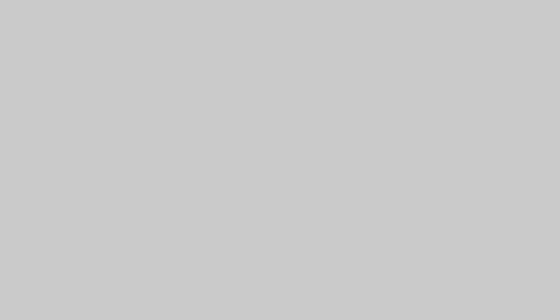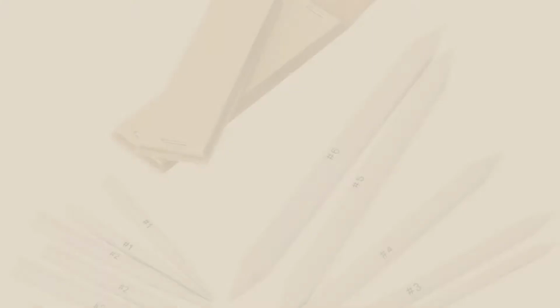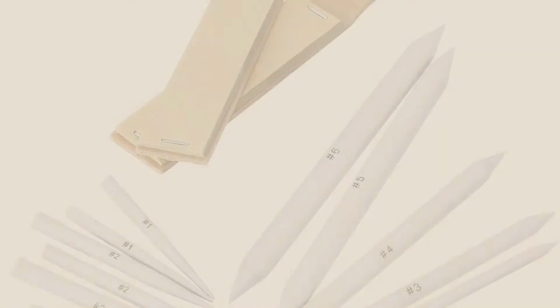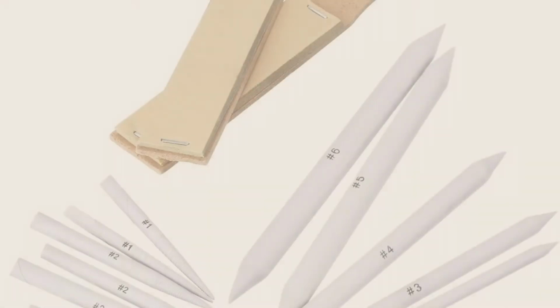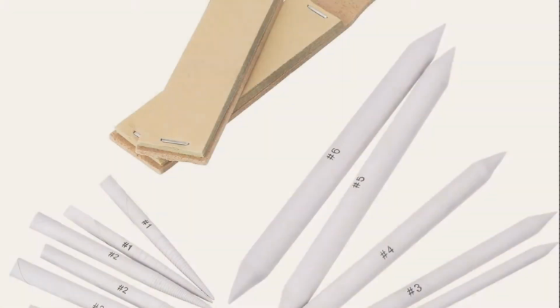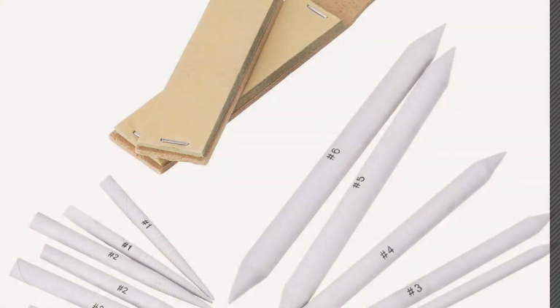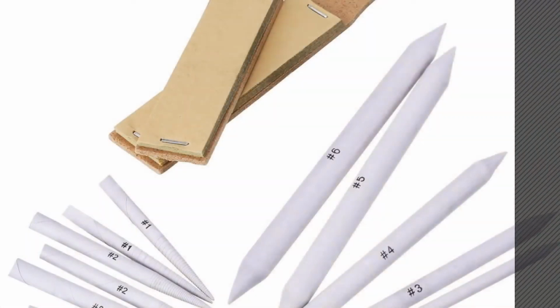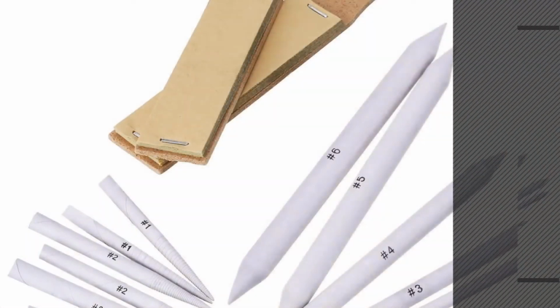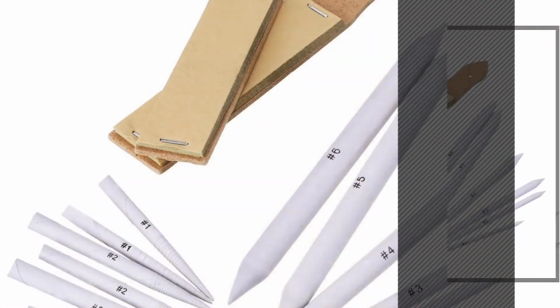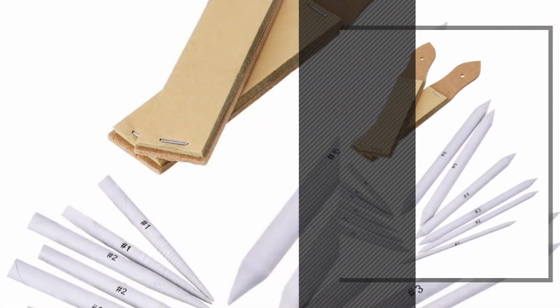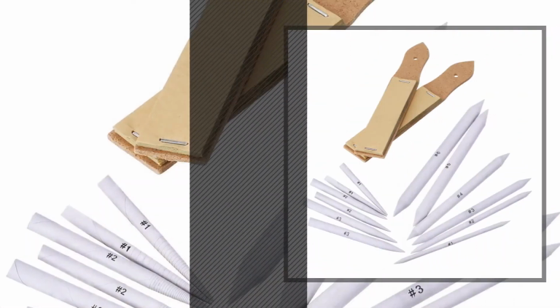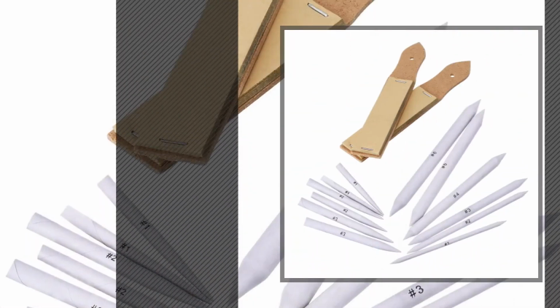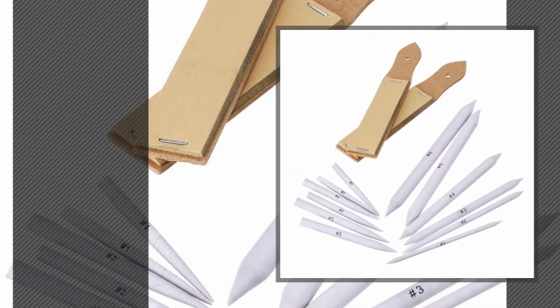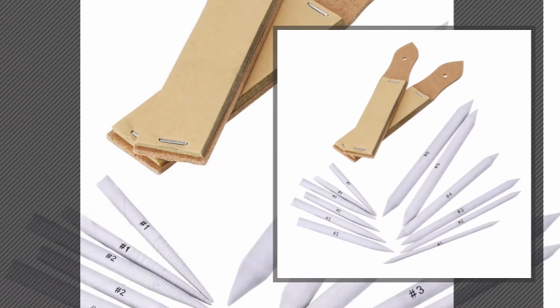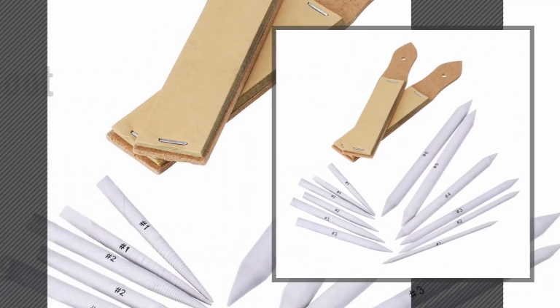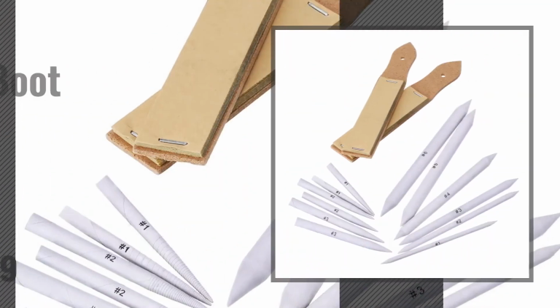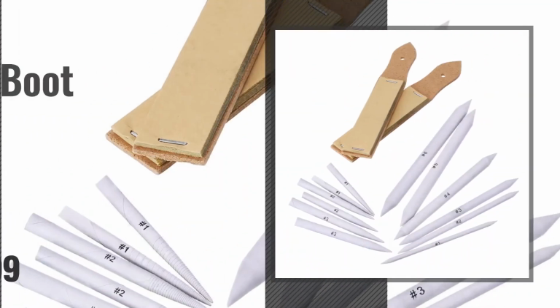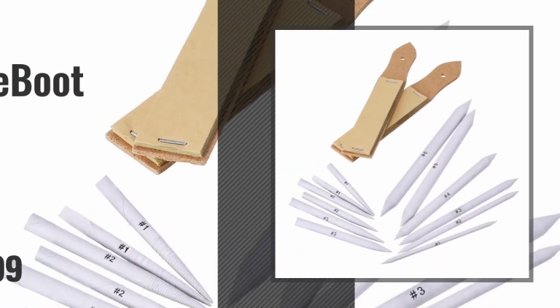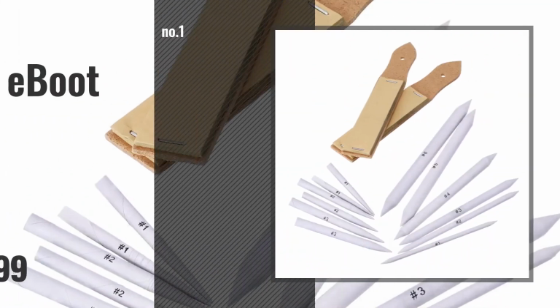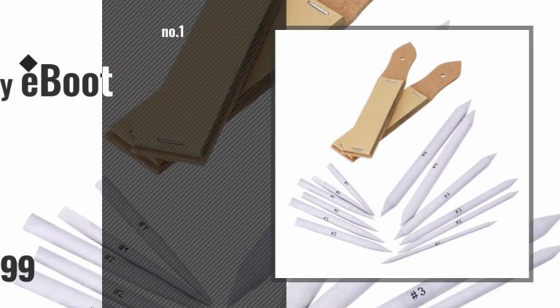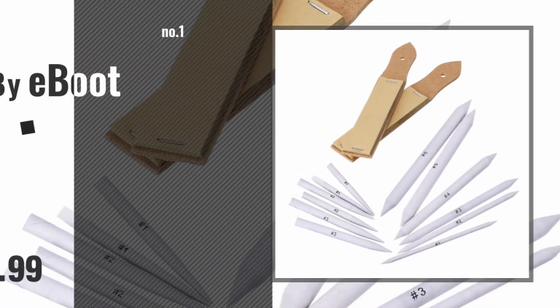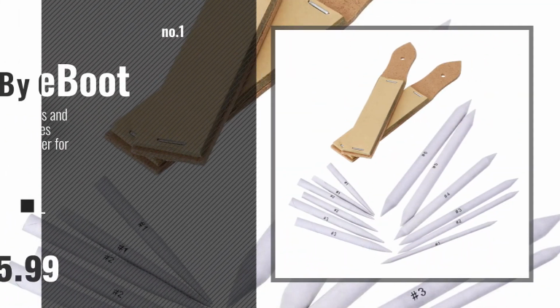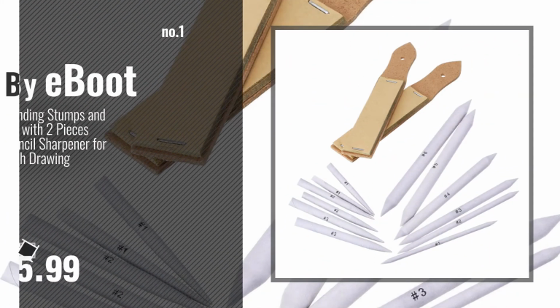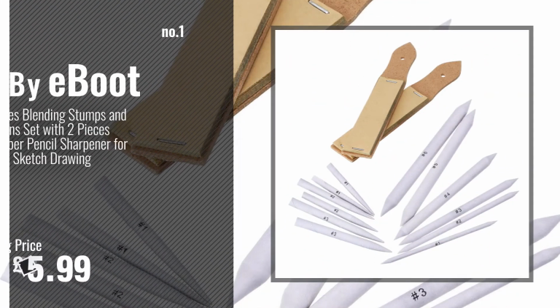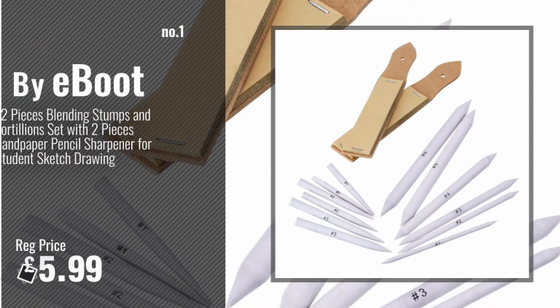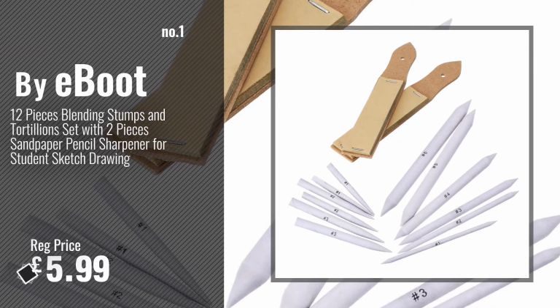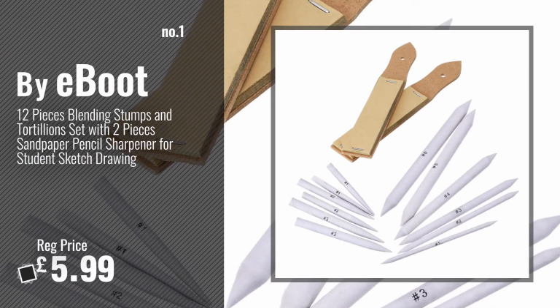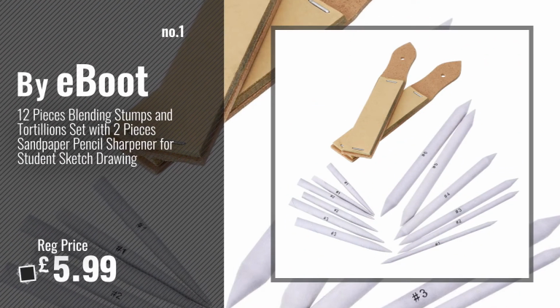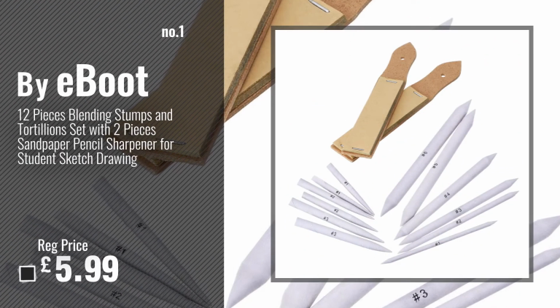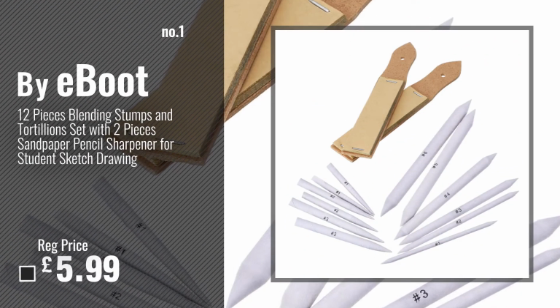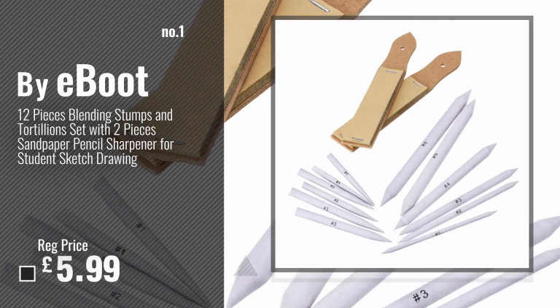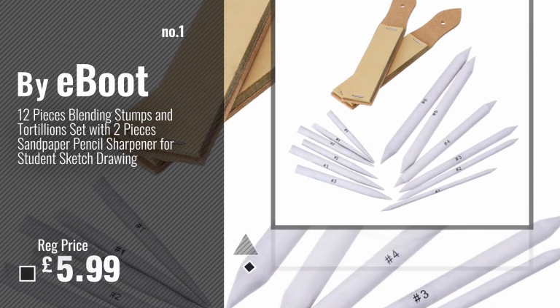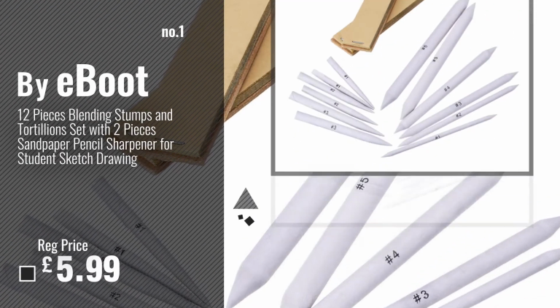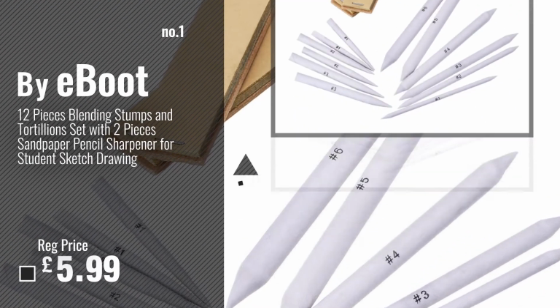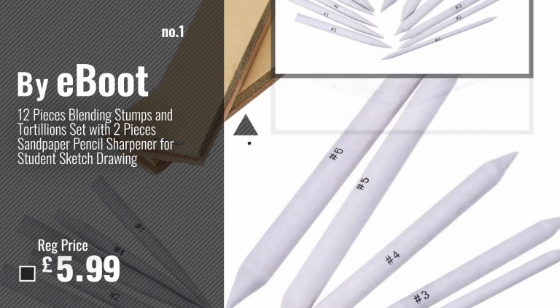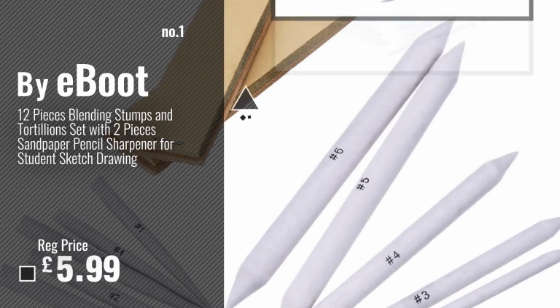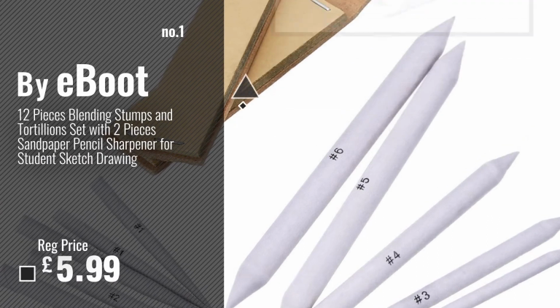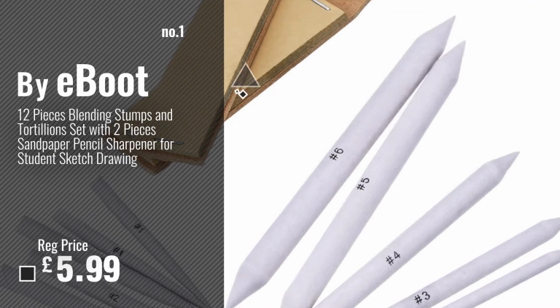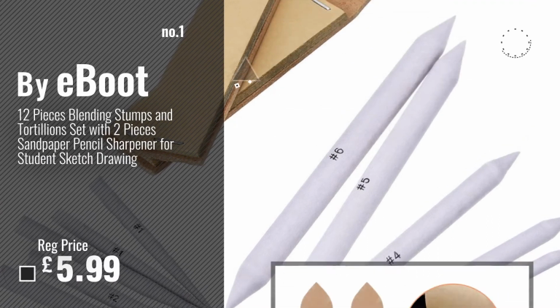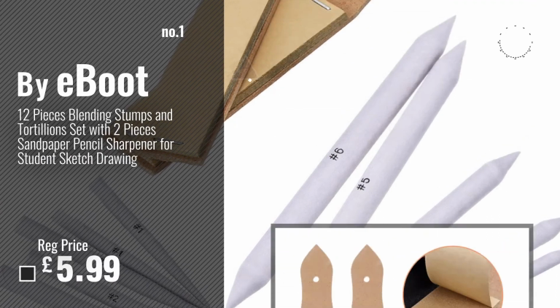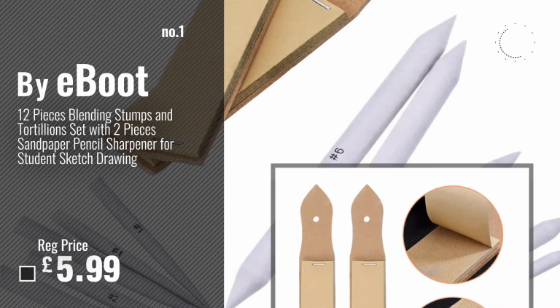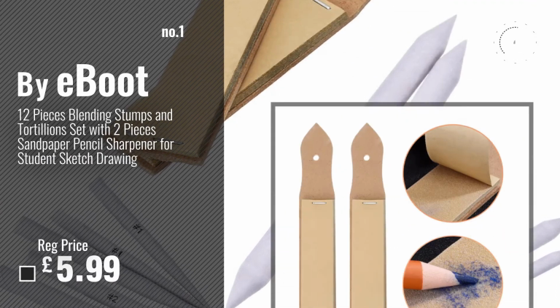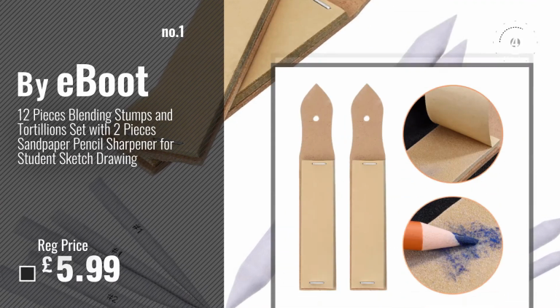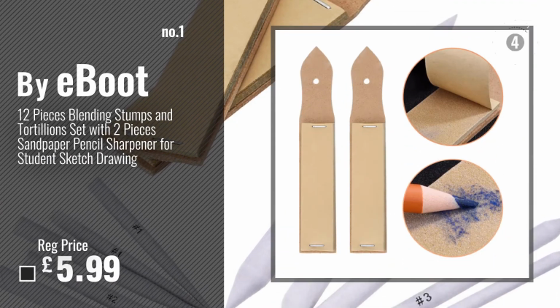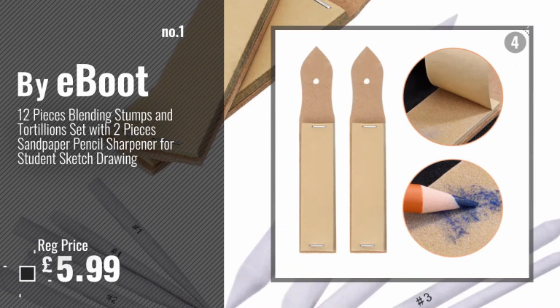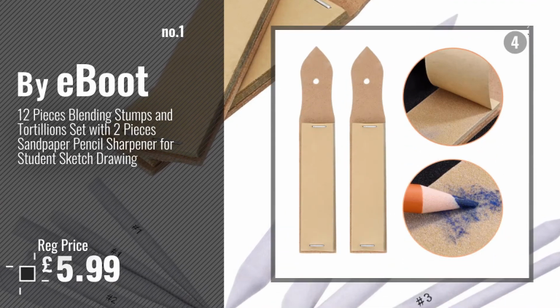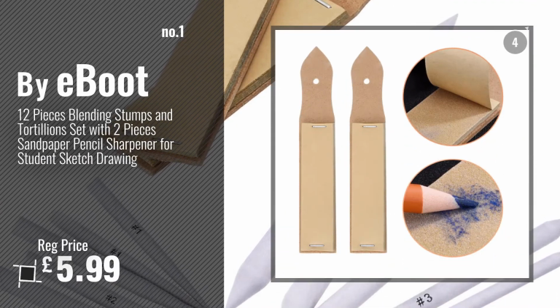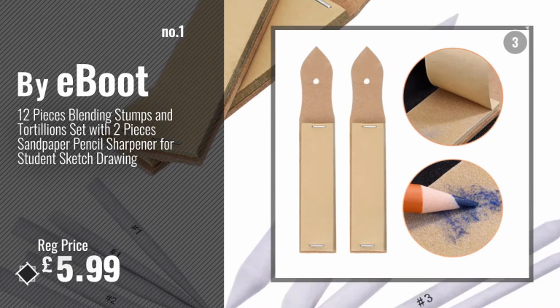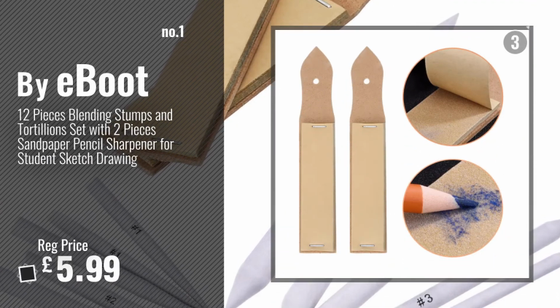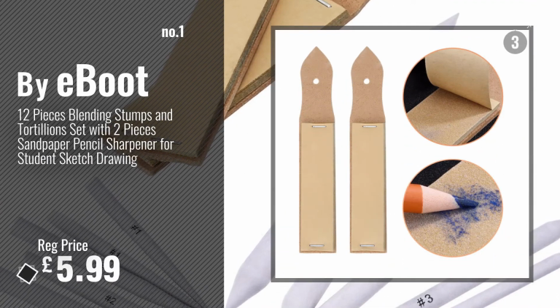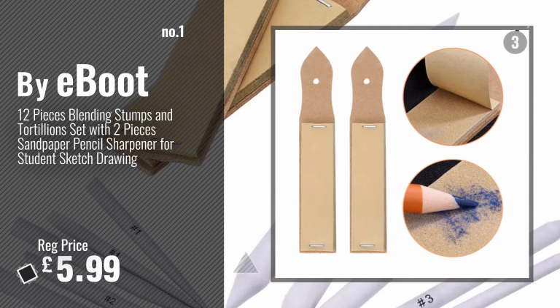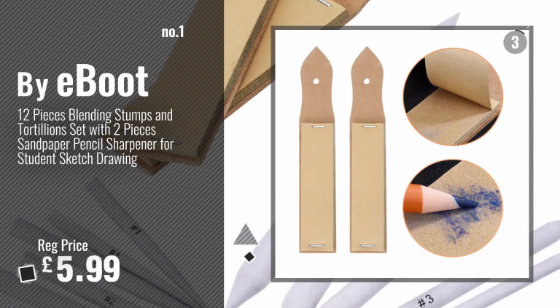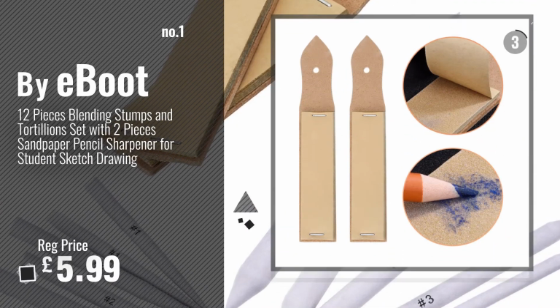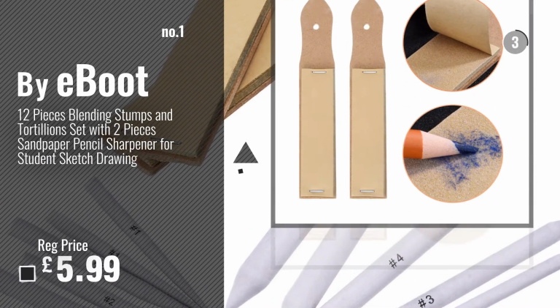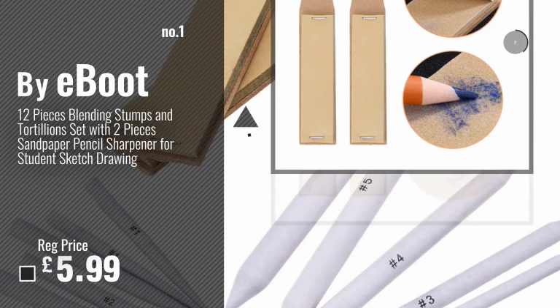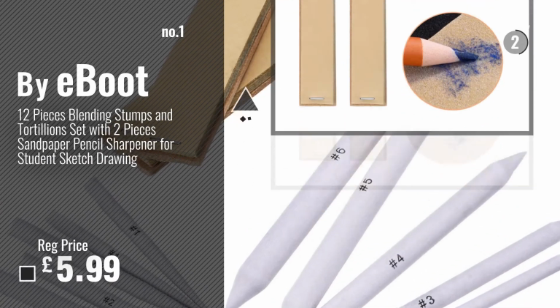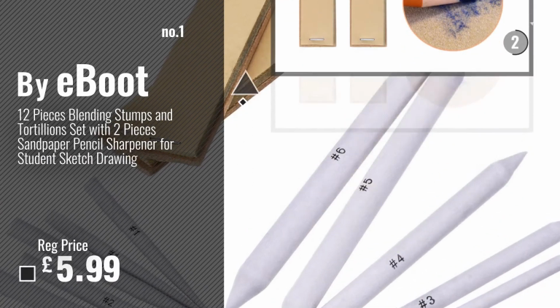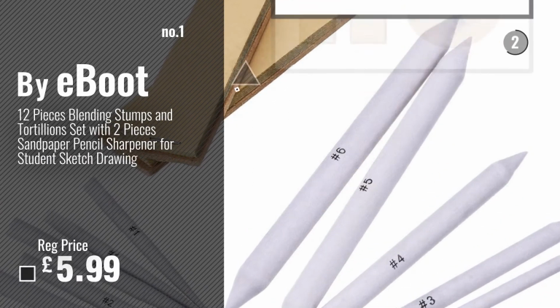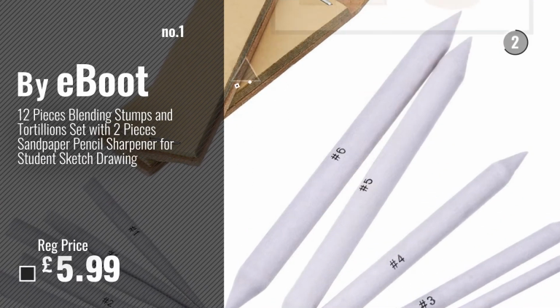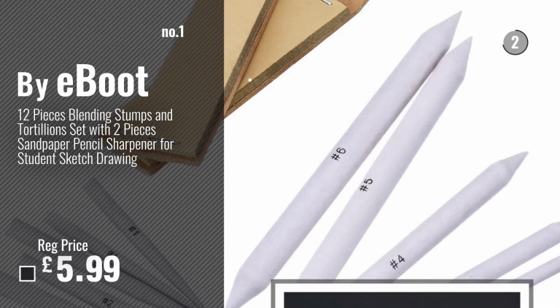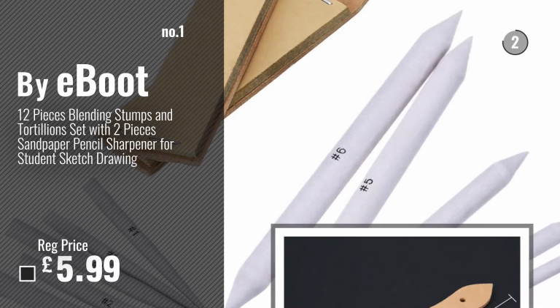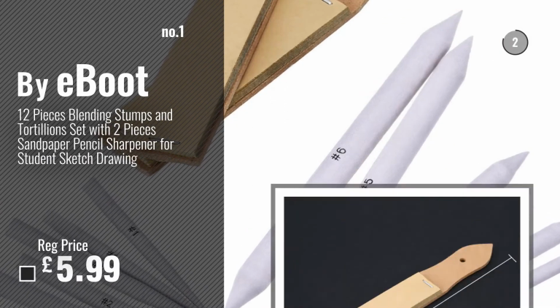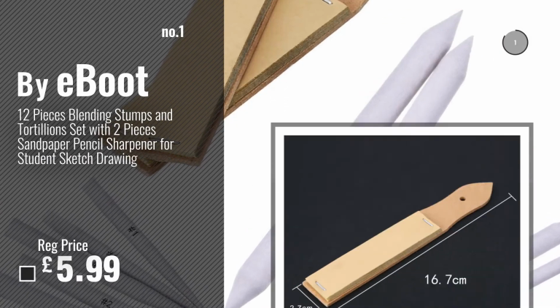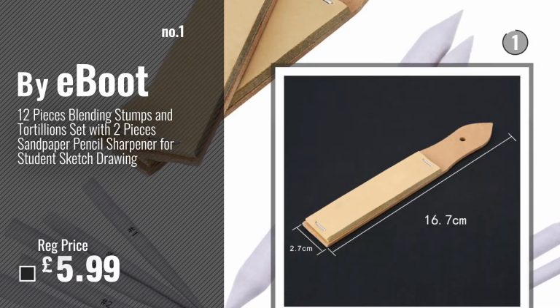Number 1. Best Seller by eBoot. Watch this video. Choose your favorite.